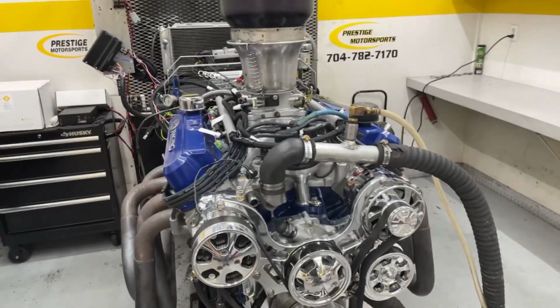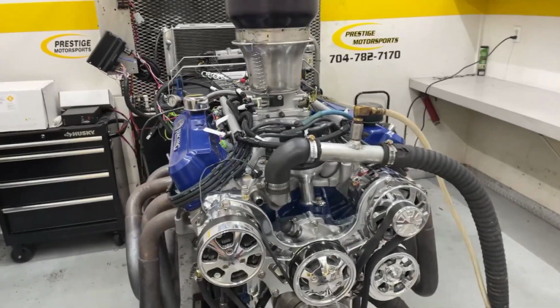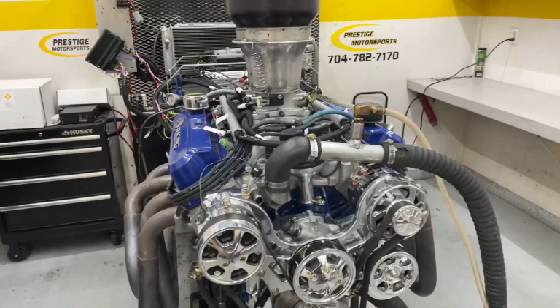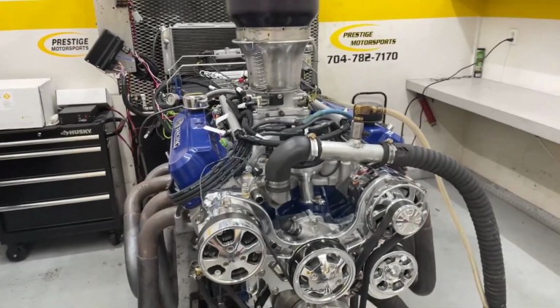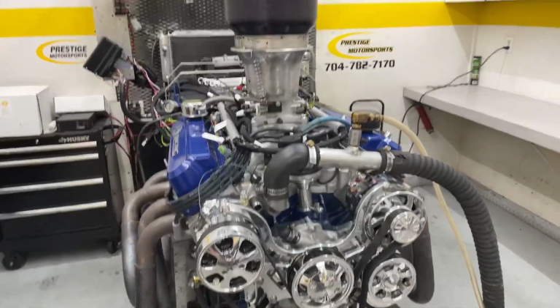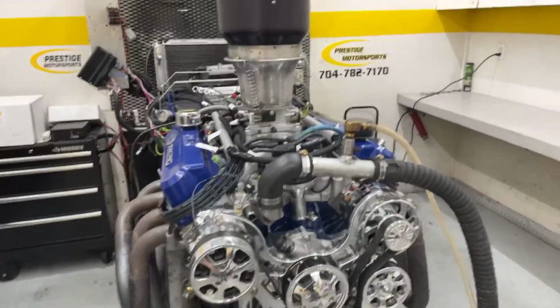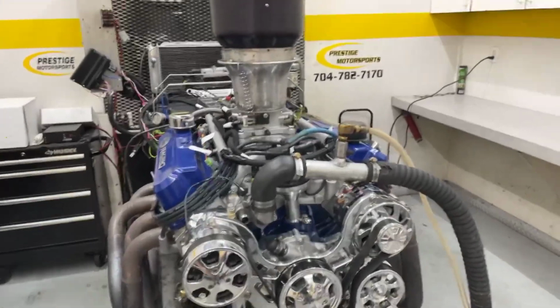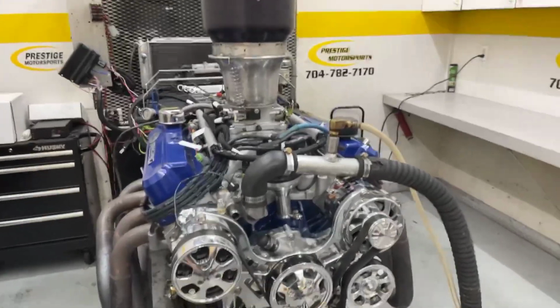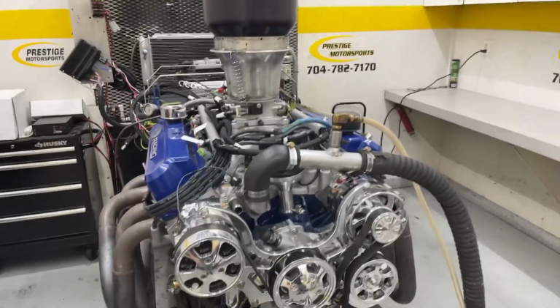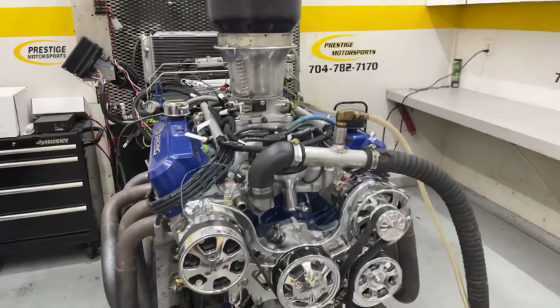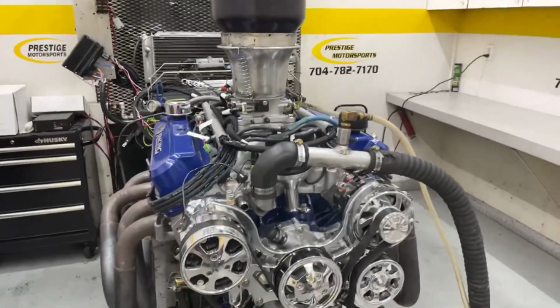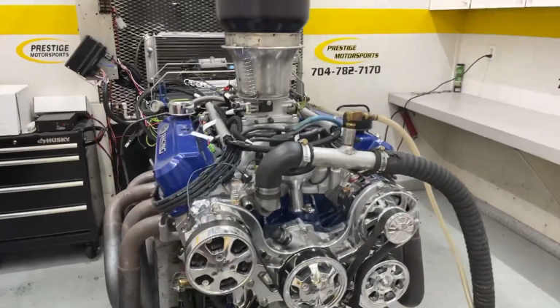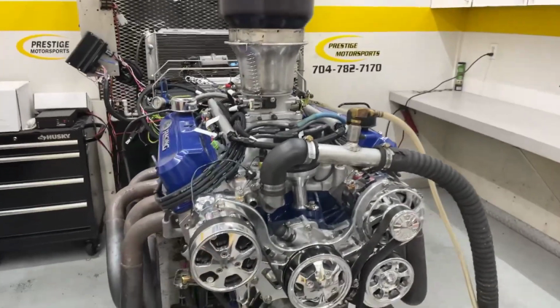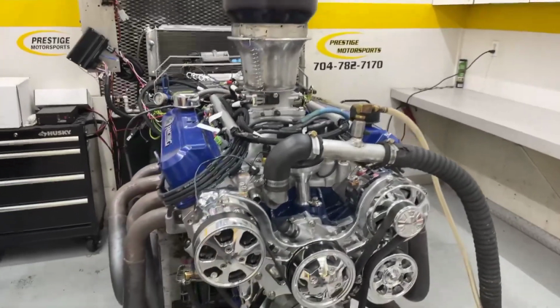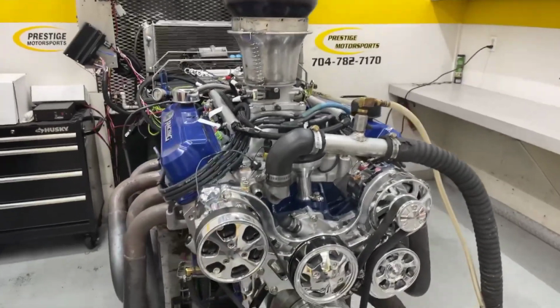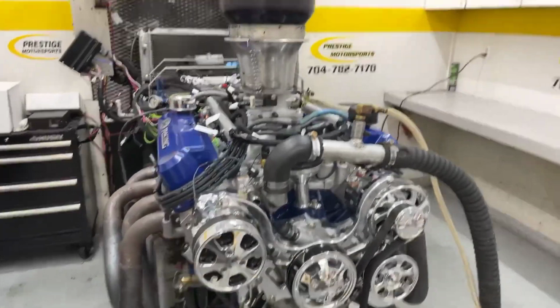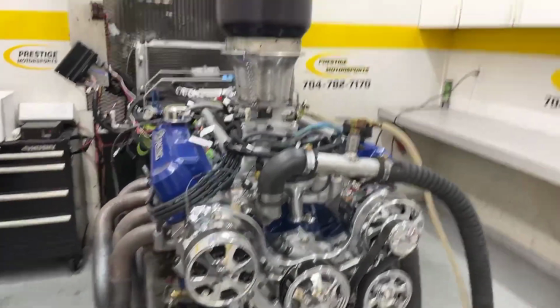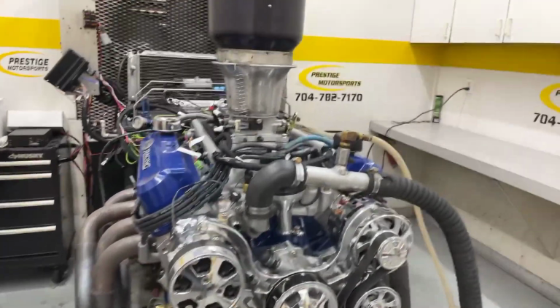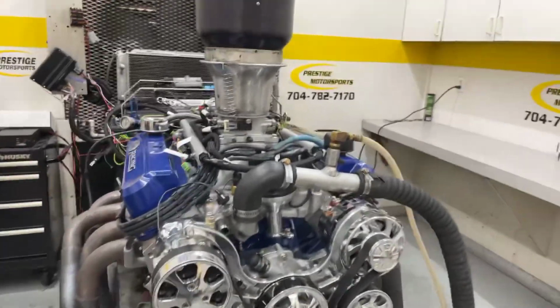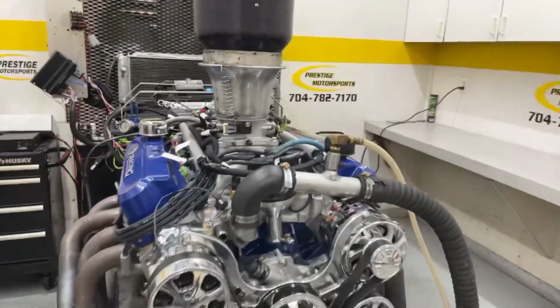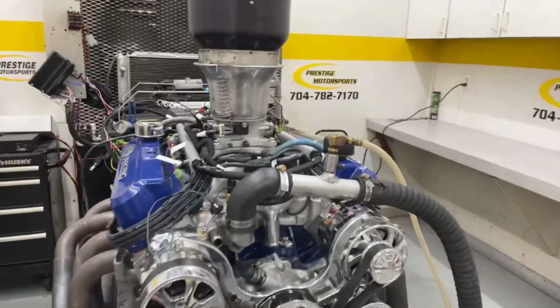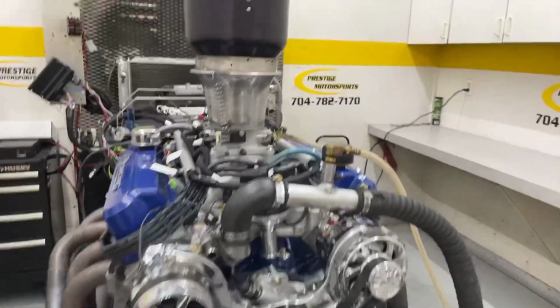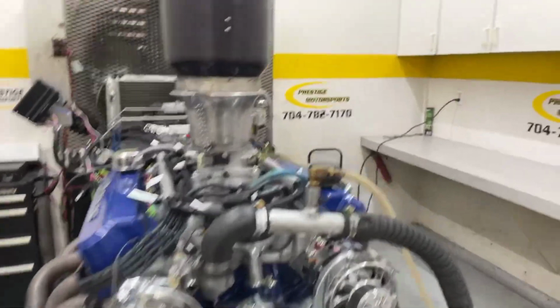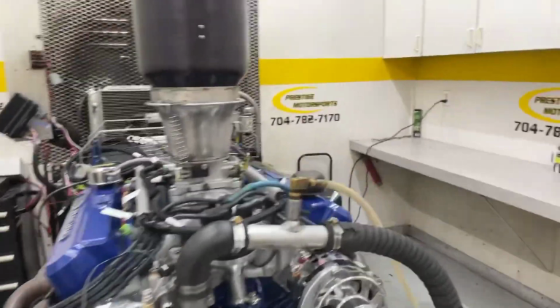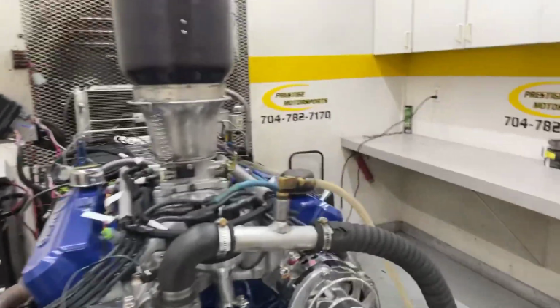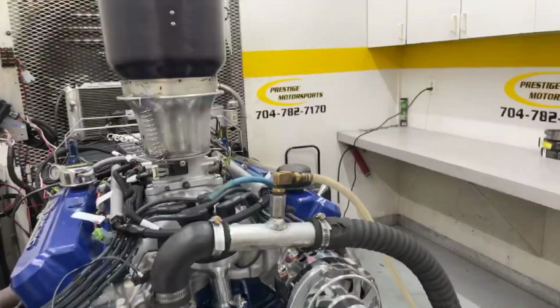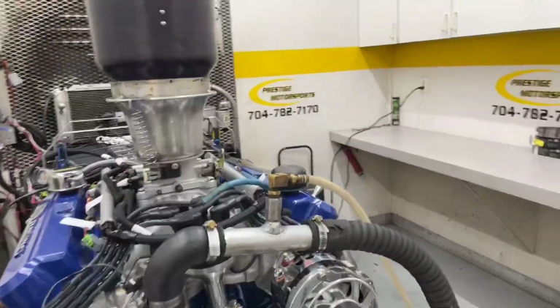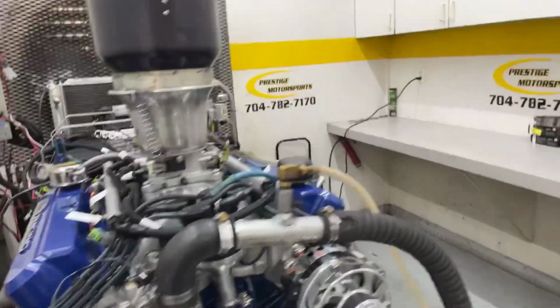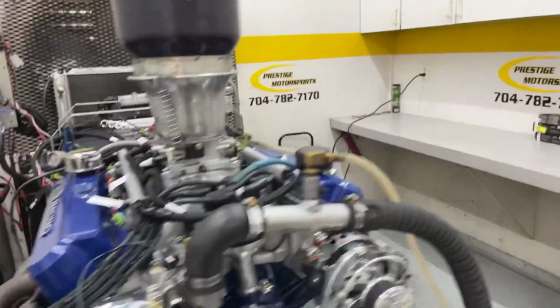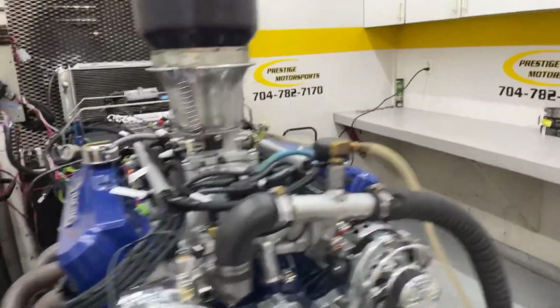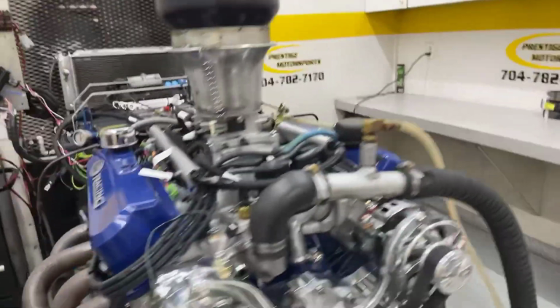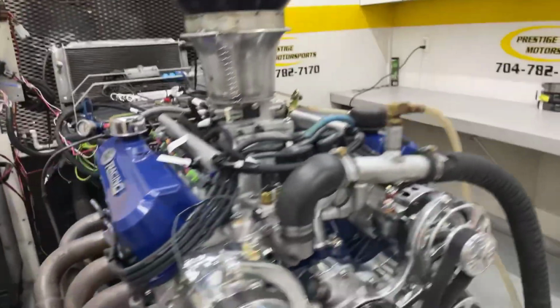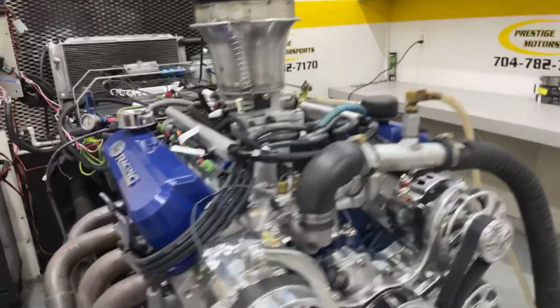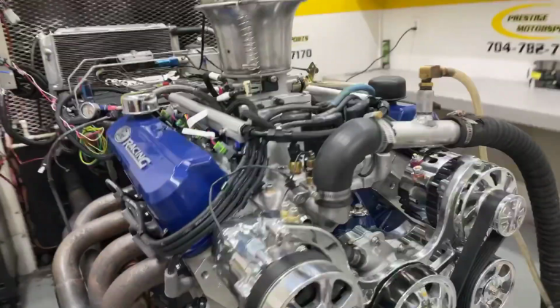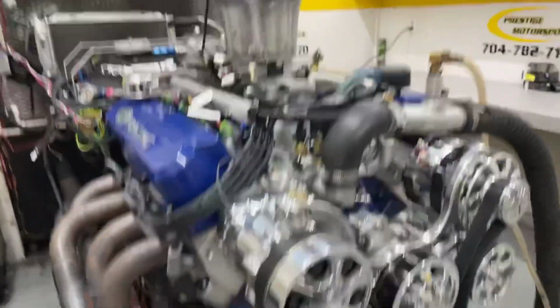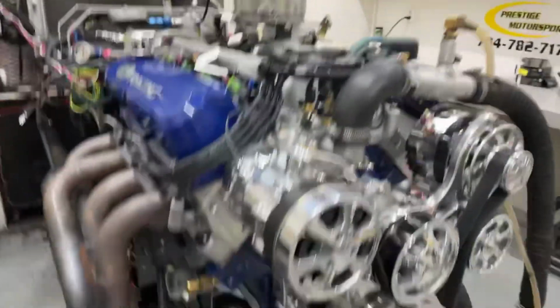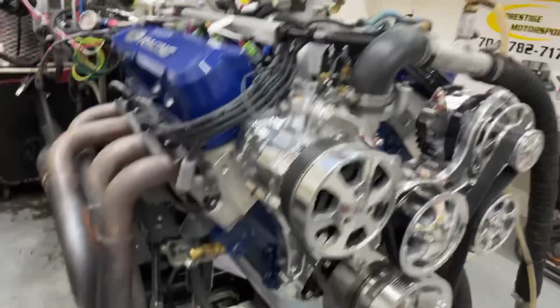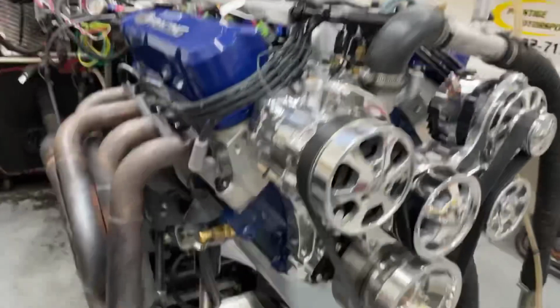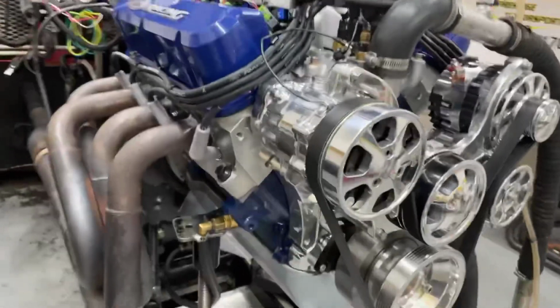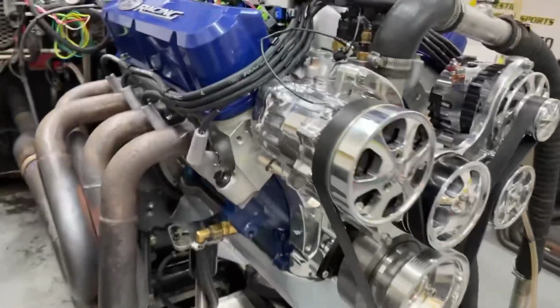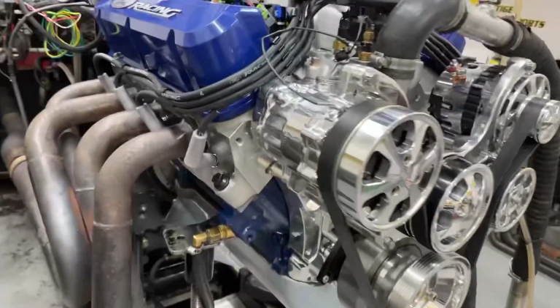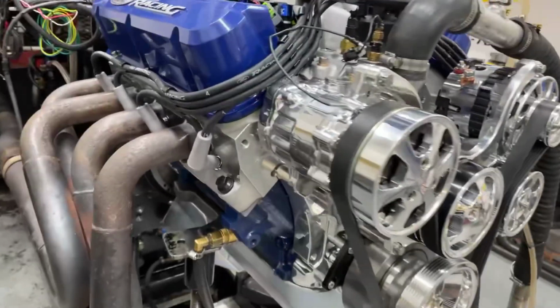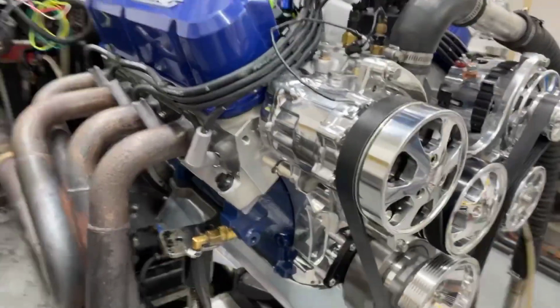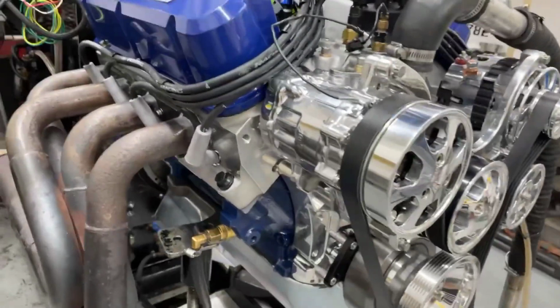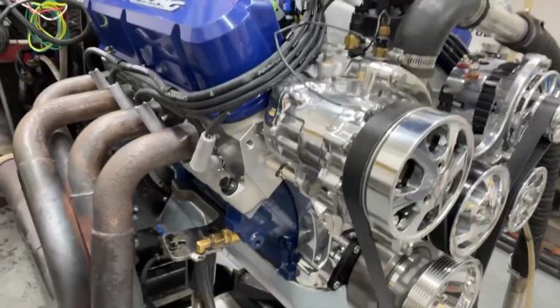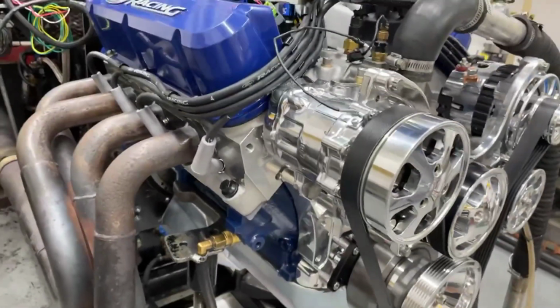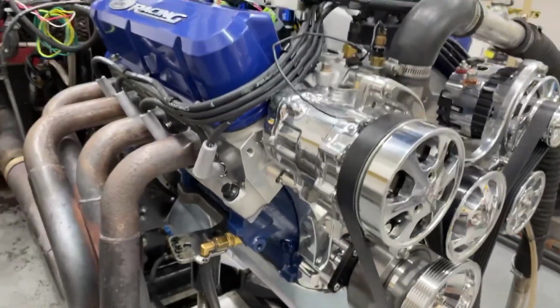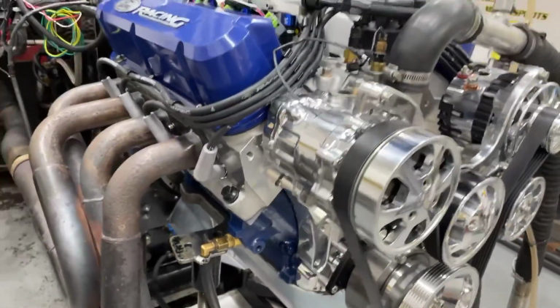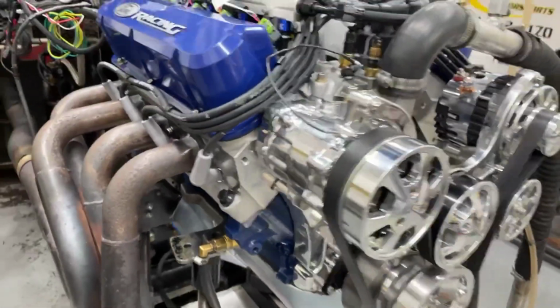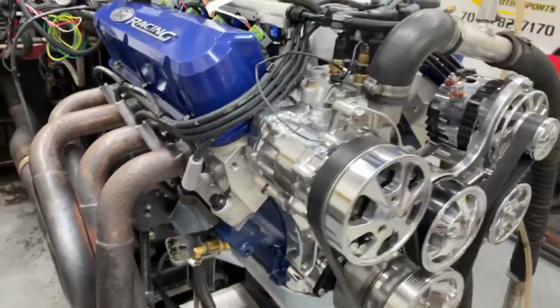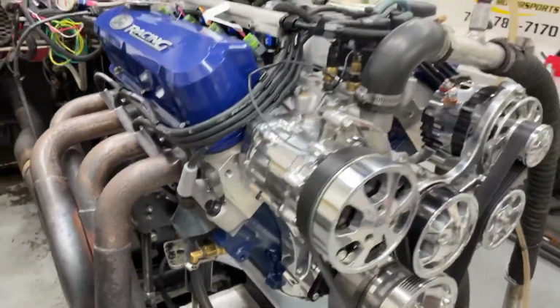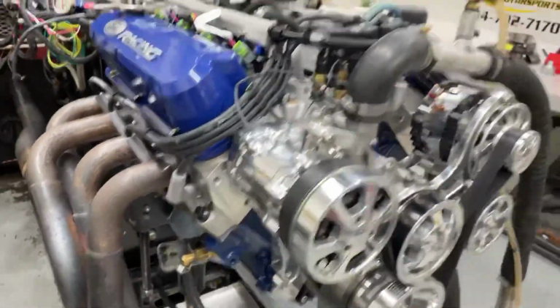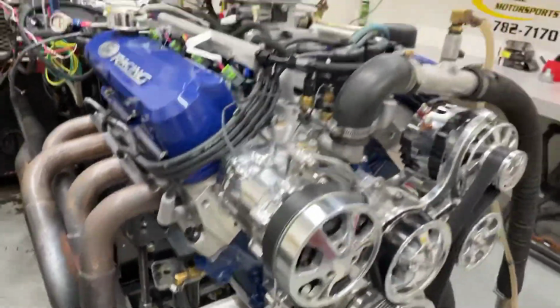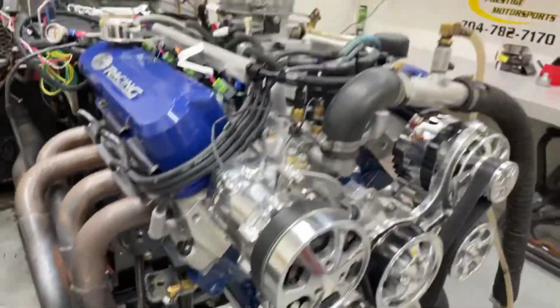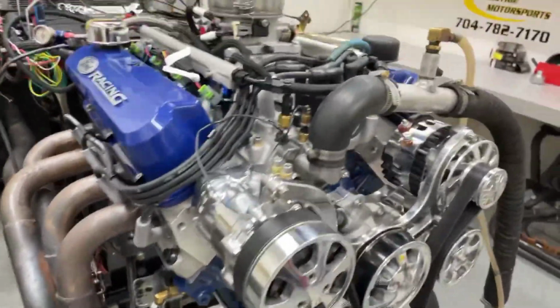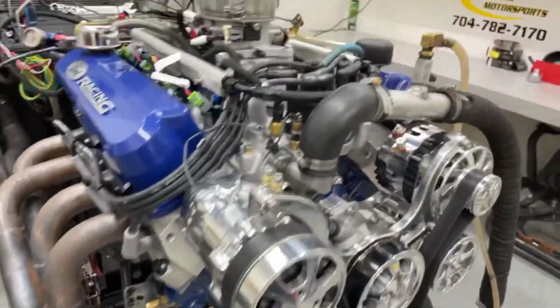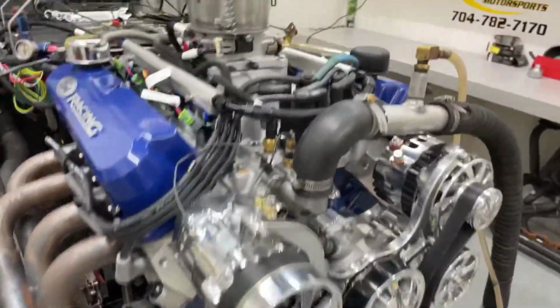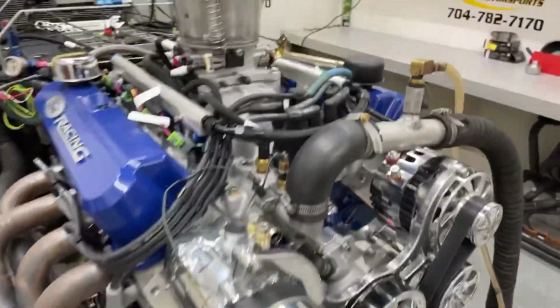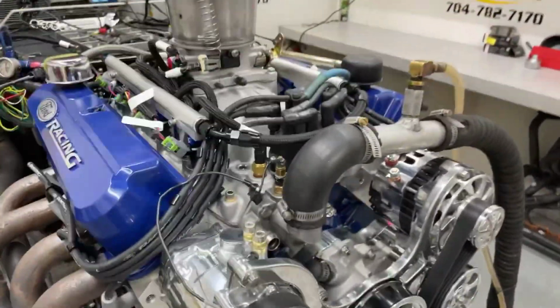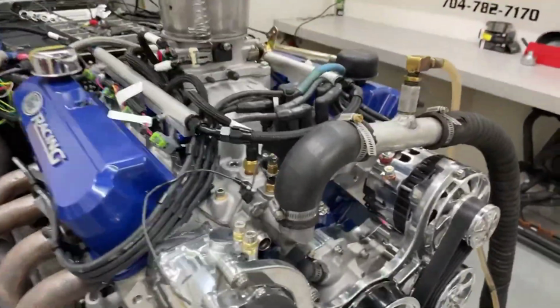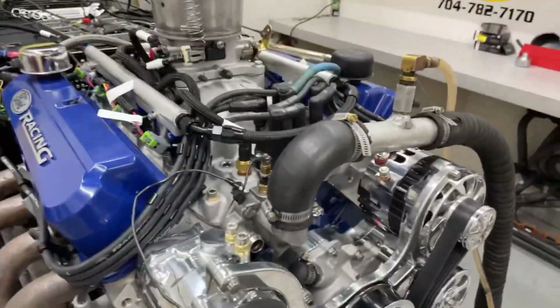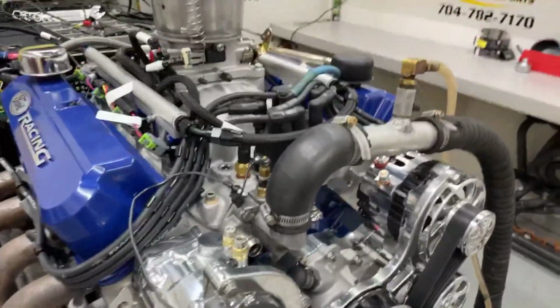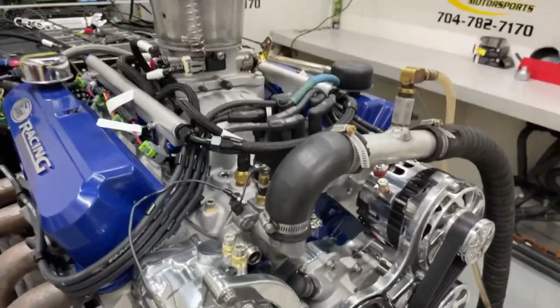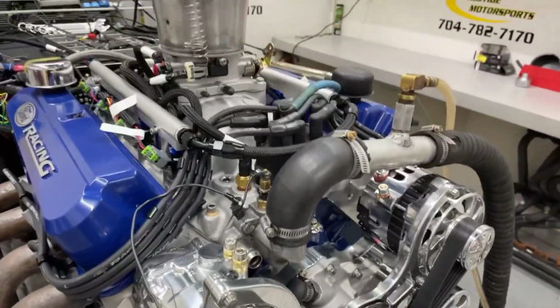Alrighty, Chris, here's your 427 small block. Gives Christian this combination — it's got a set of RIS cast cylinder heads on it. No way, and a manifold.